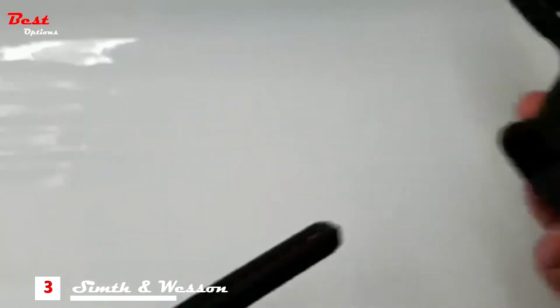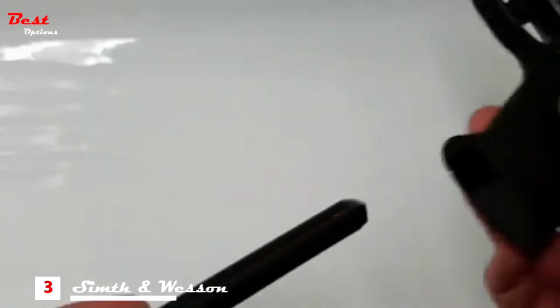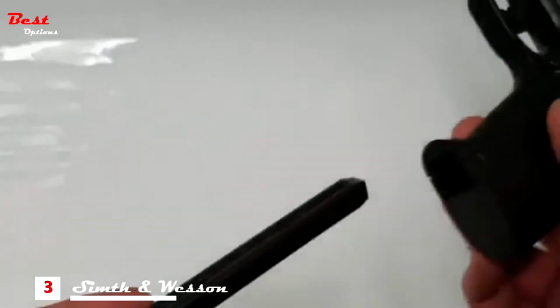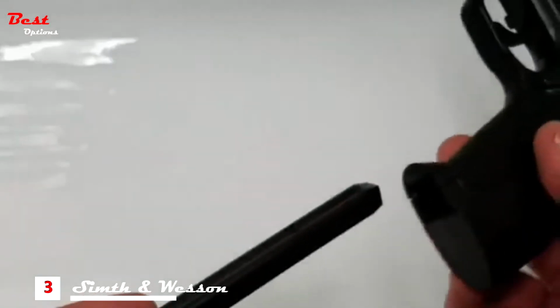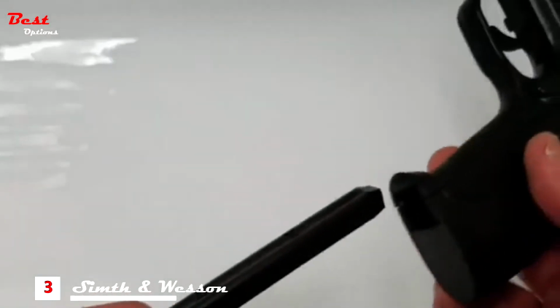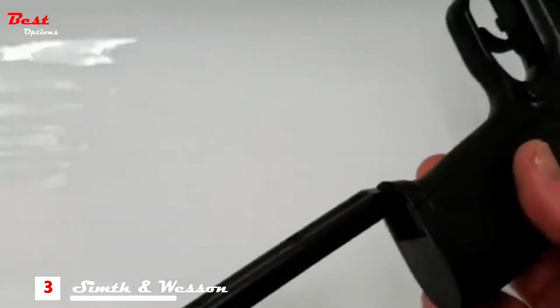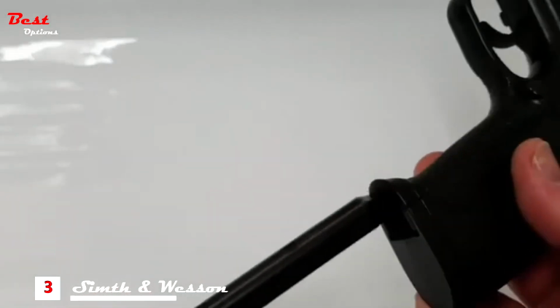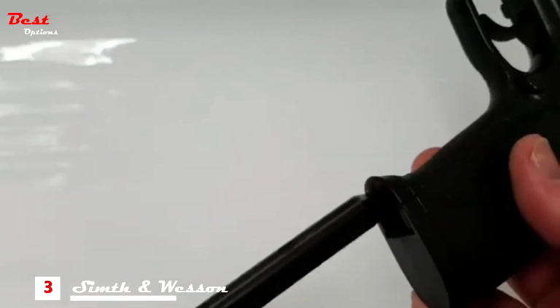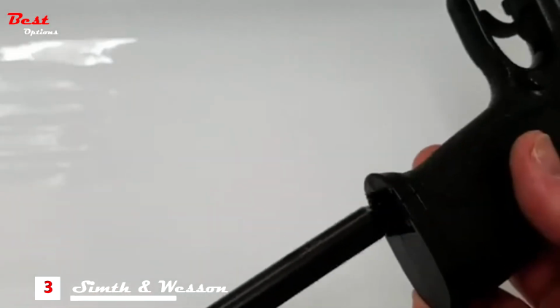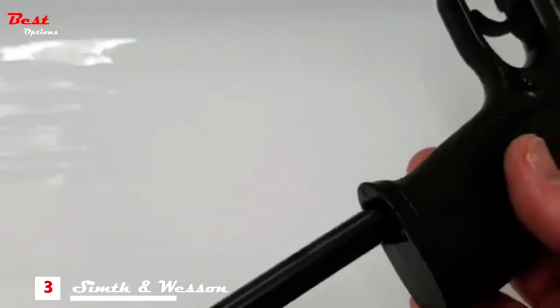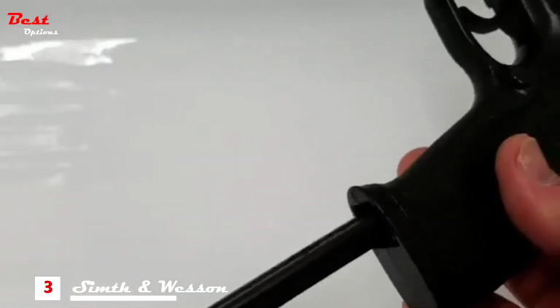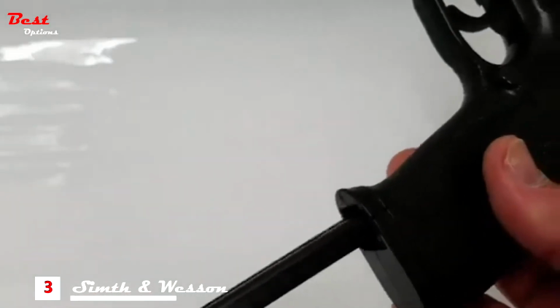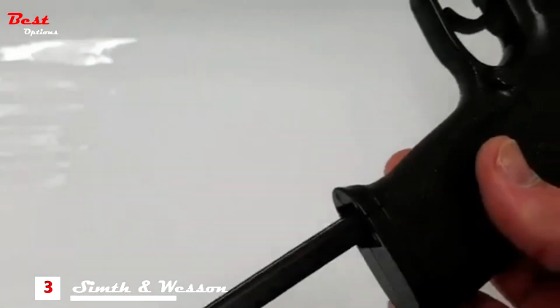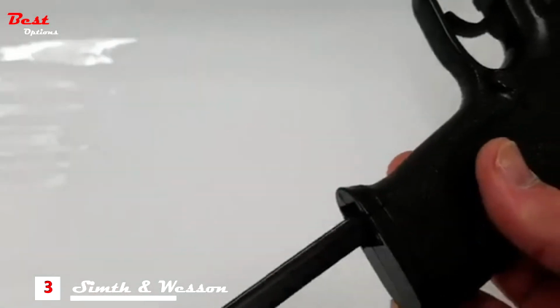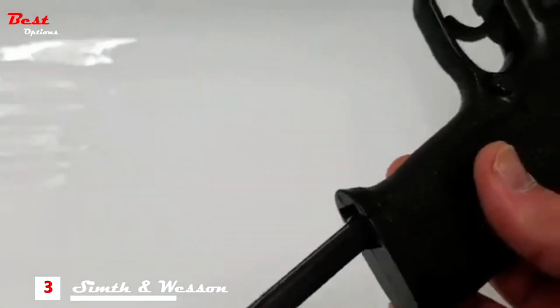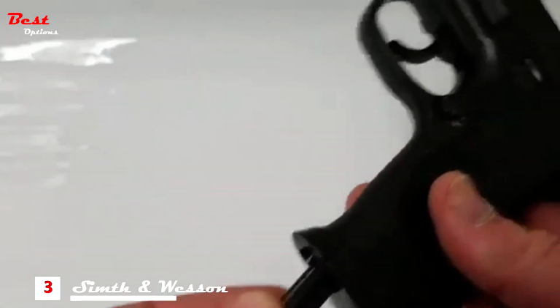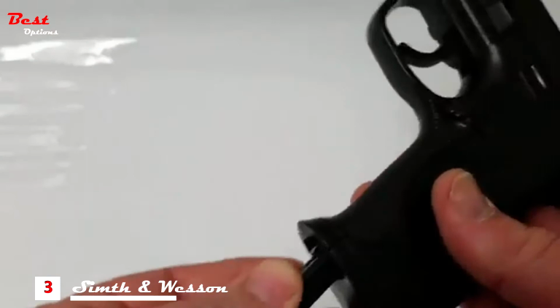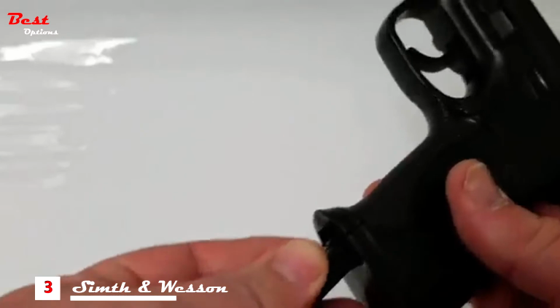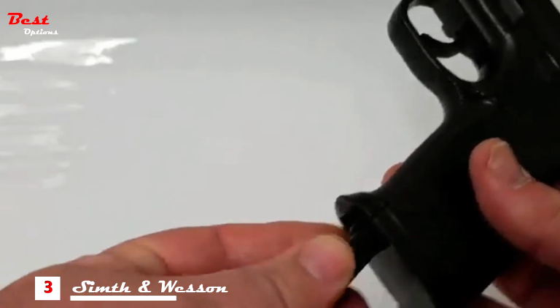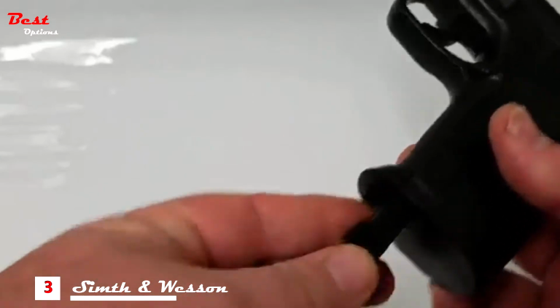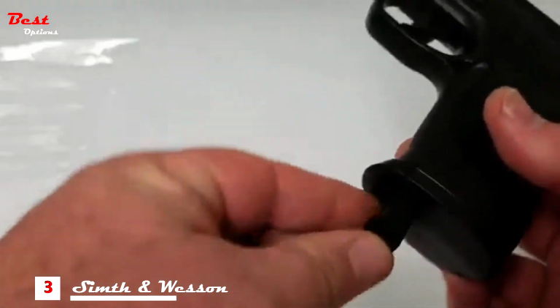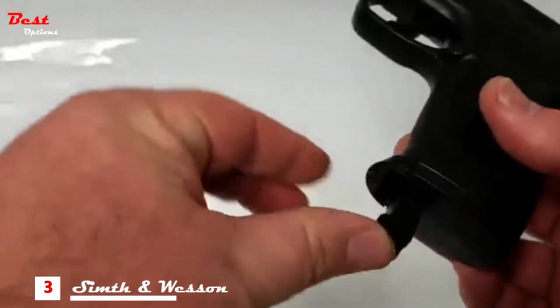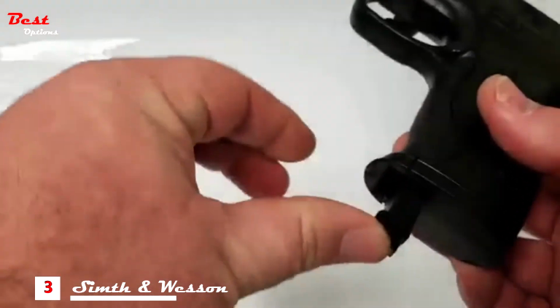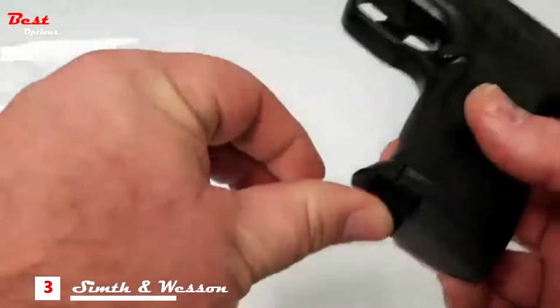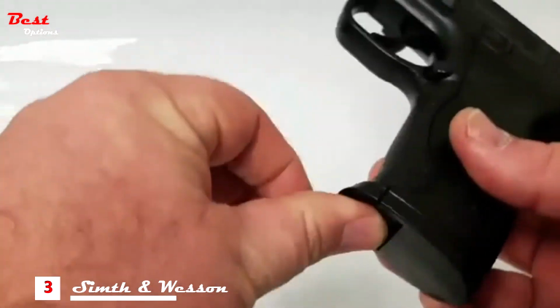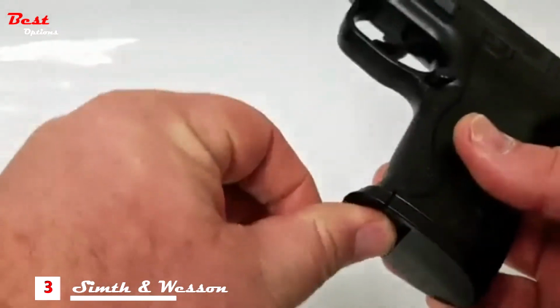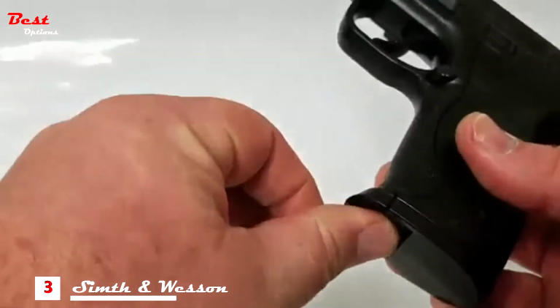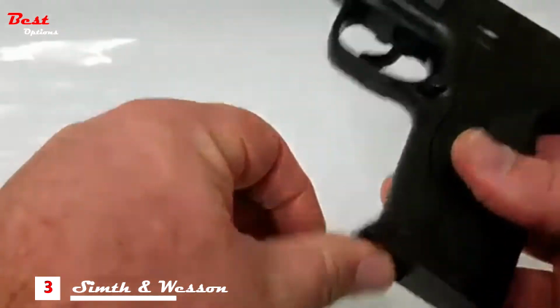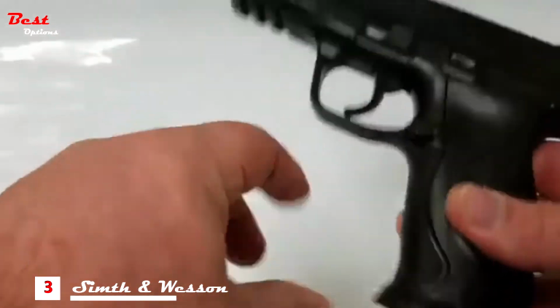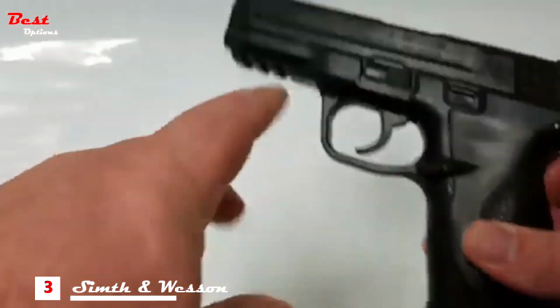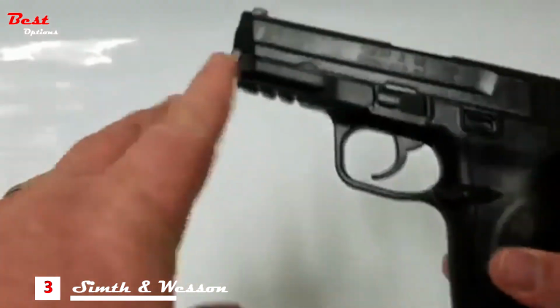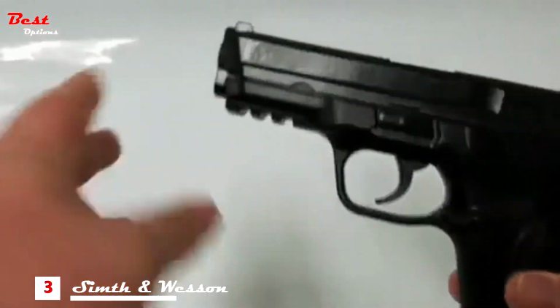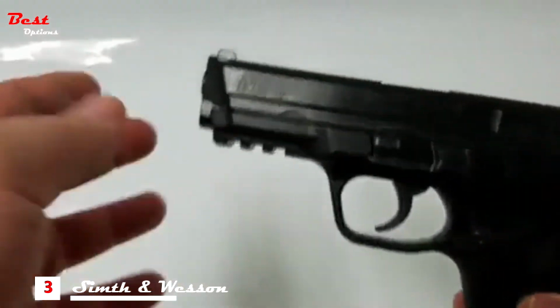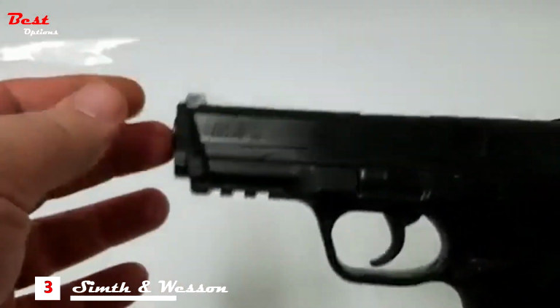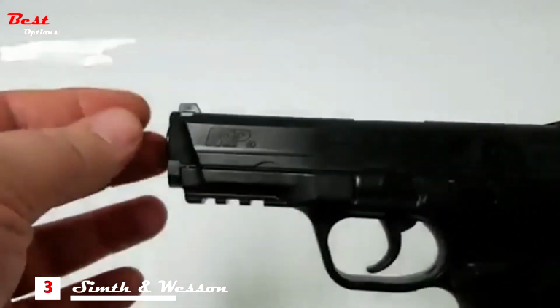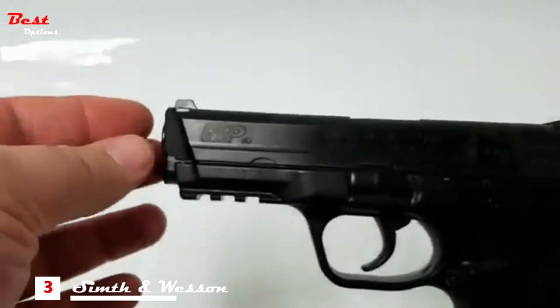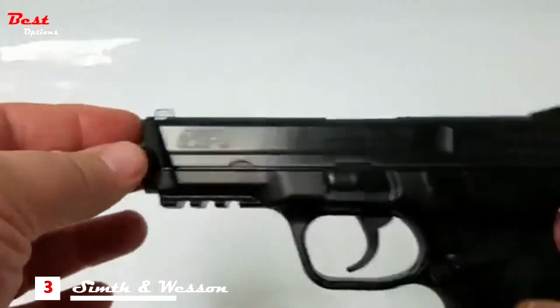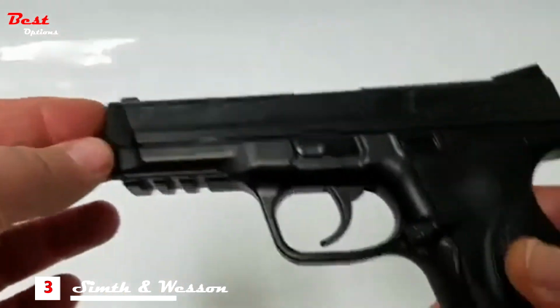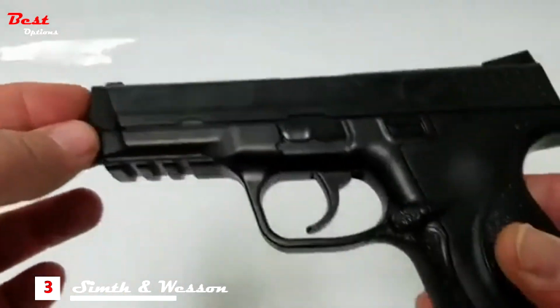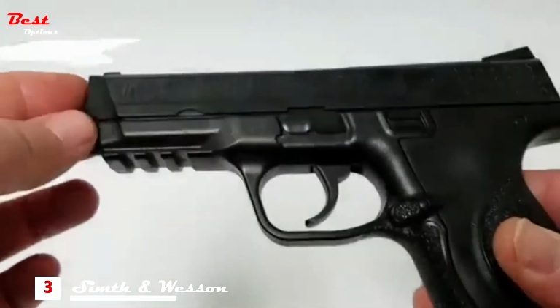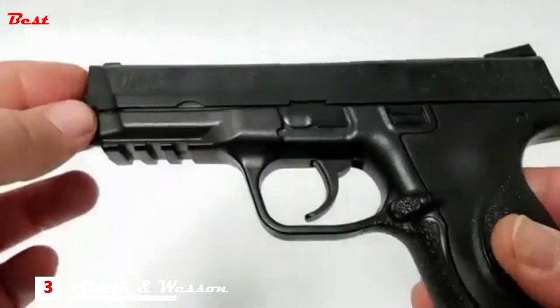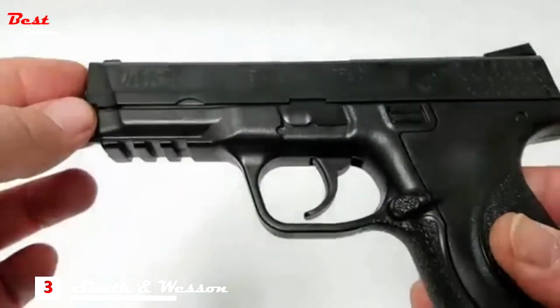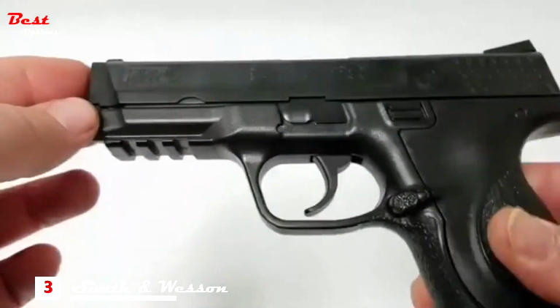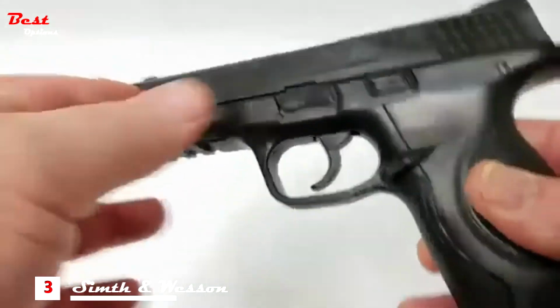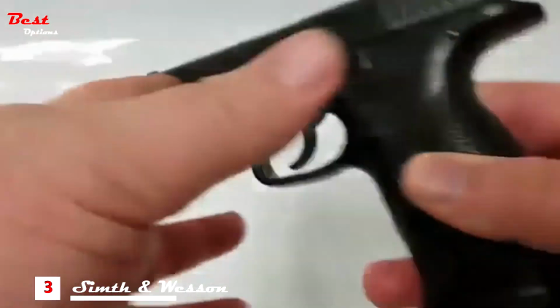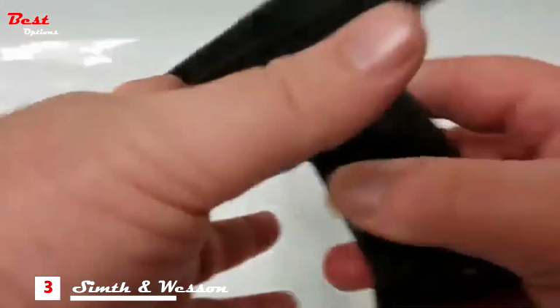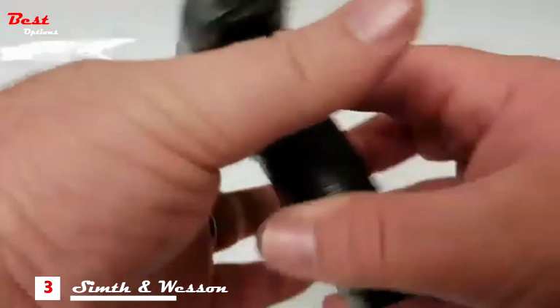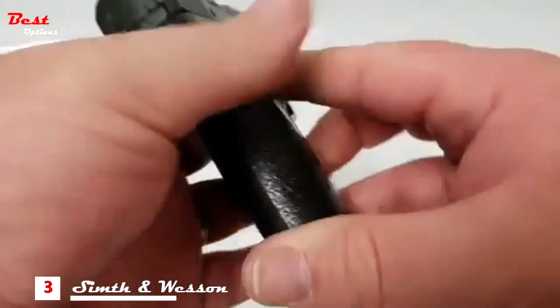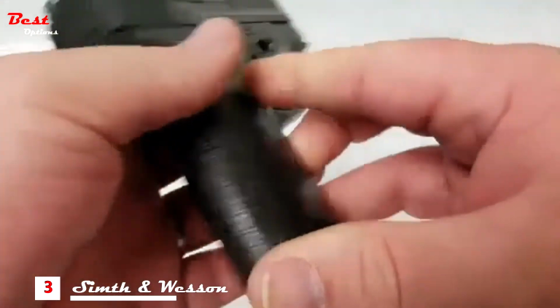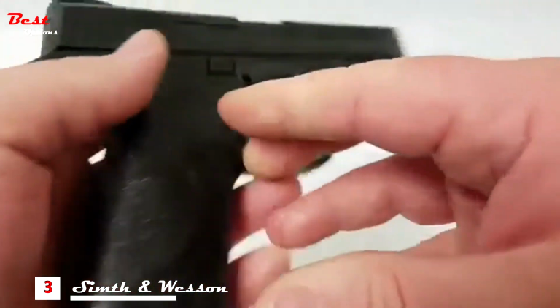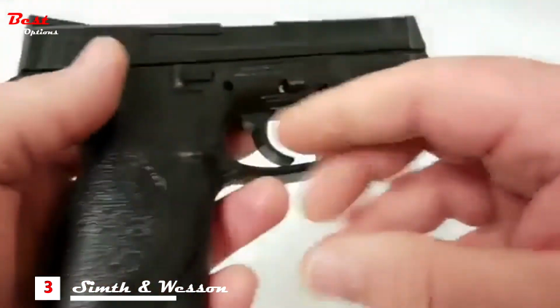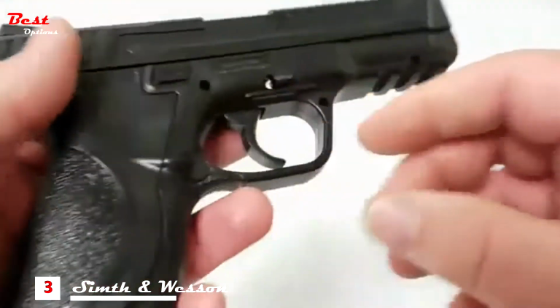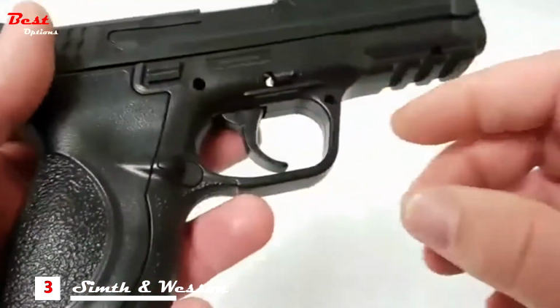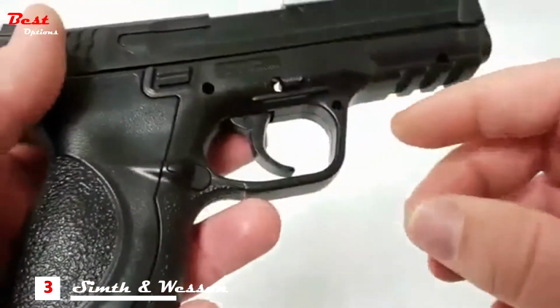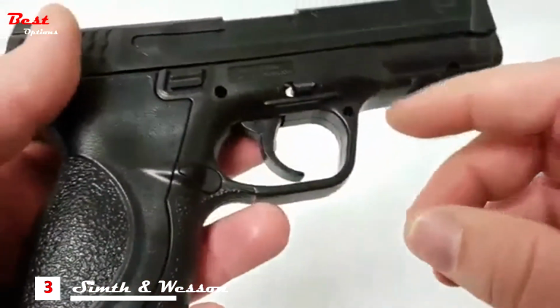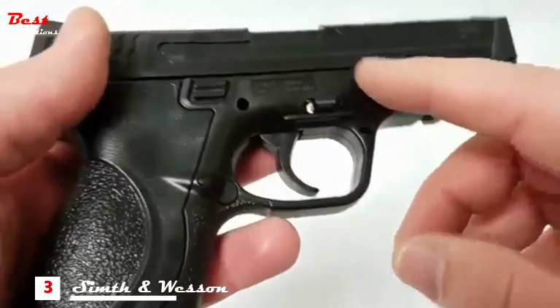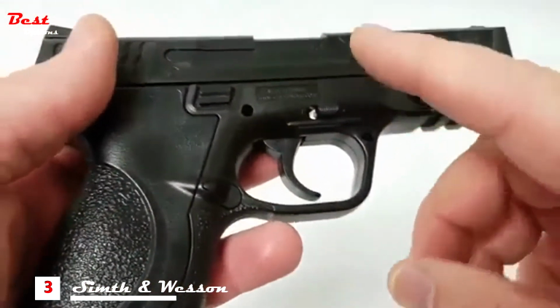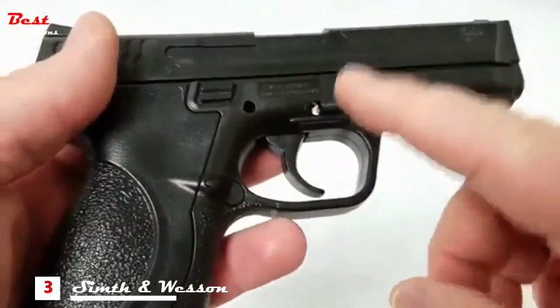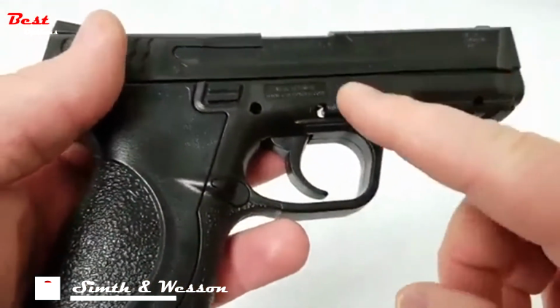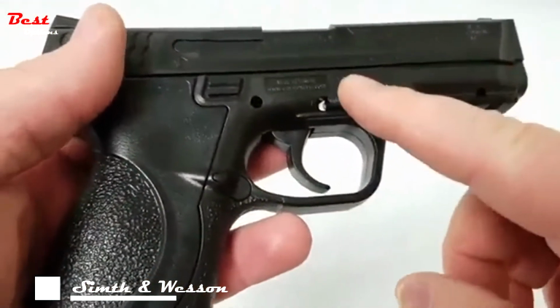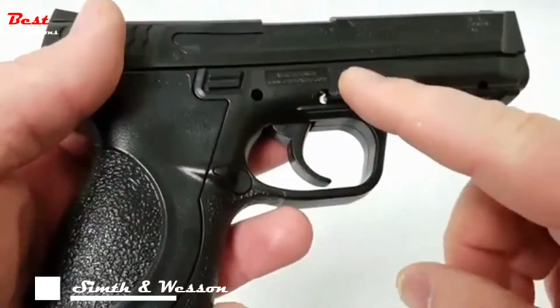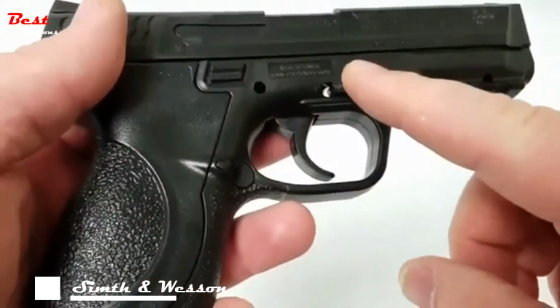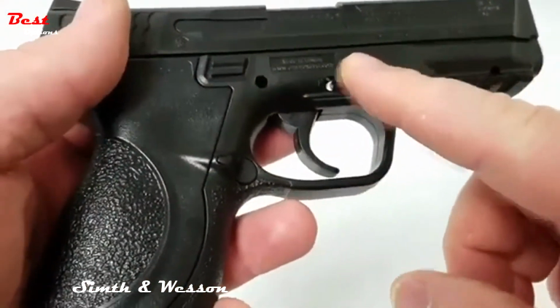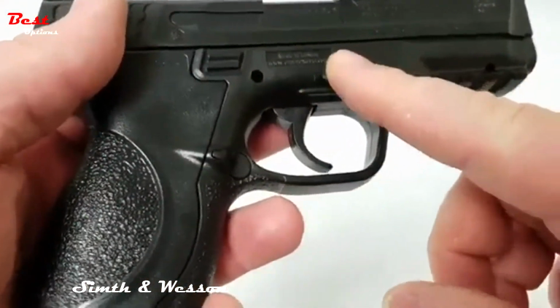You are now ready to shoot your M&P CO2 powered air pistol. Be safe, have fun, and always wear eye protection.